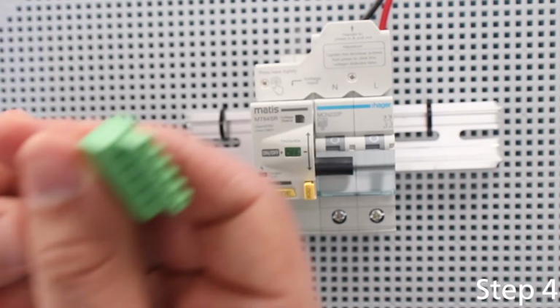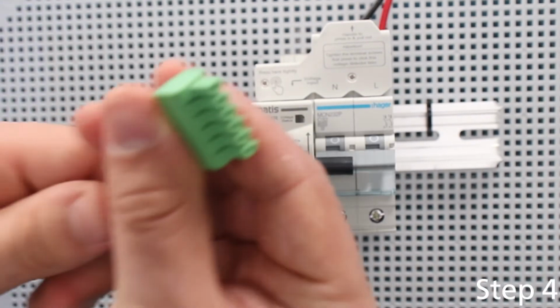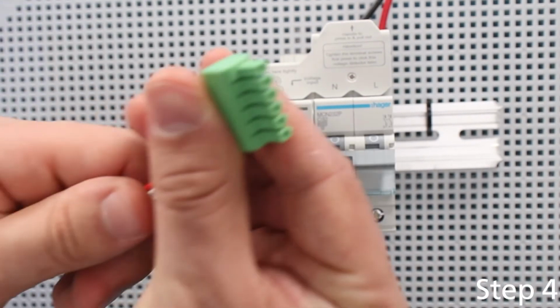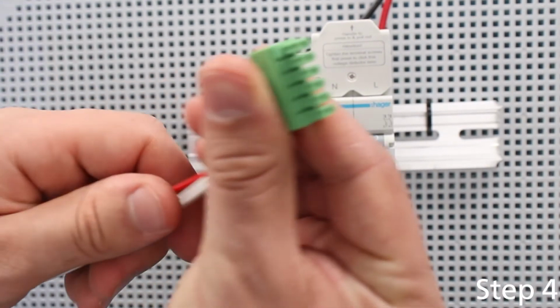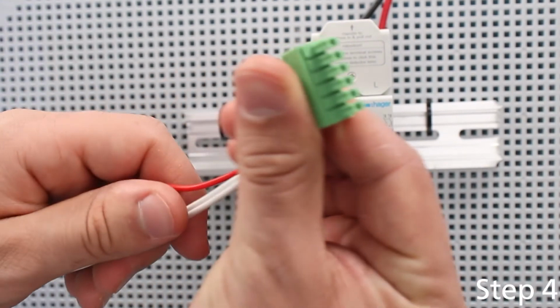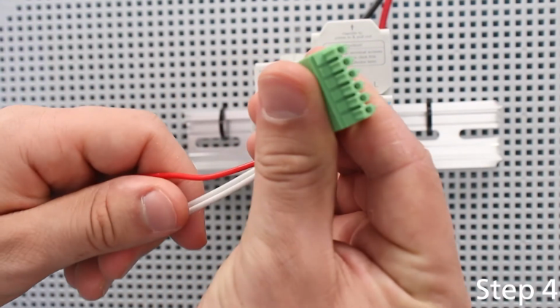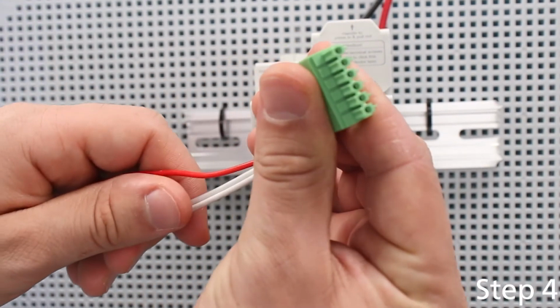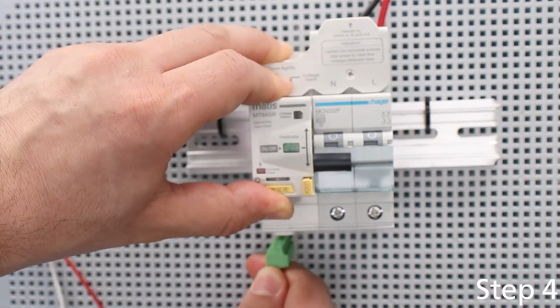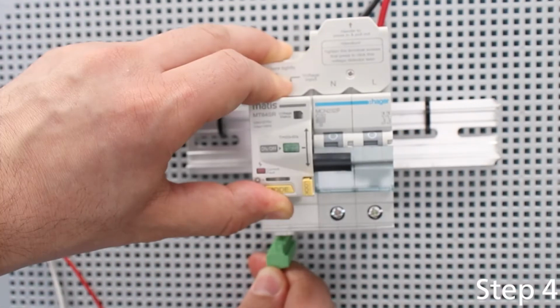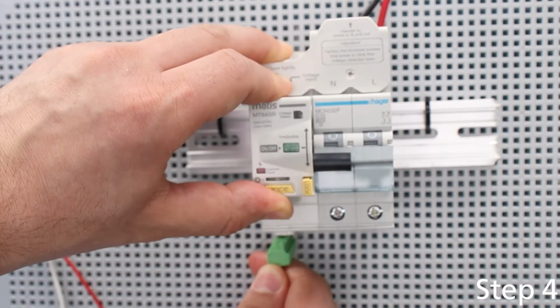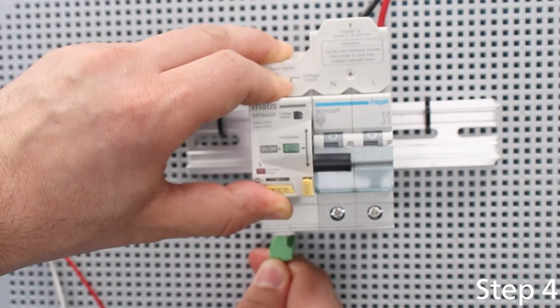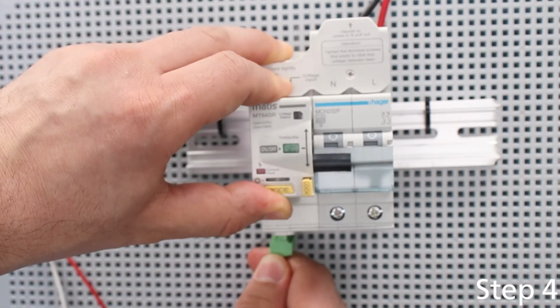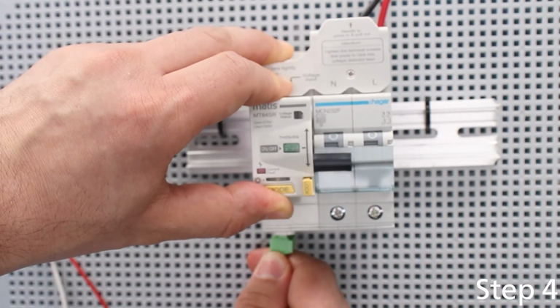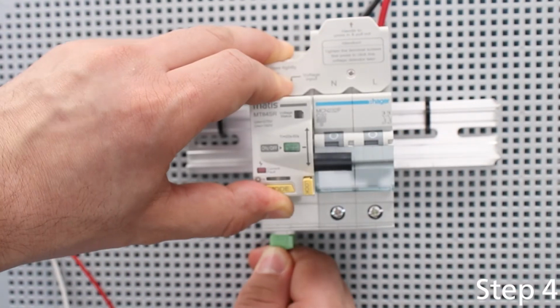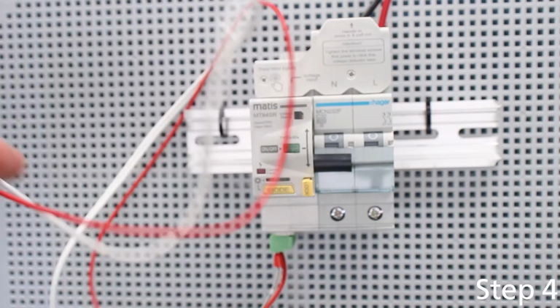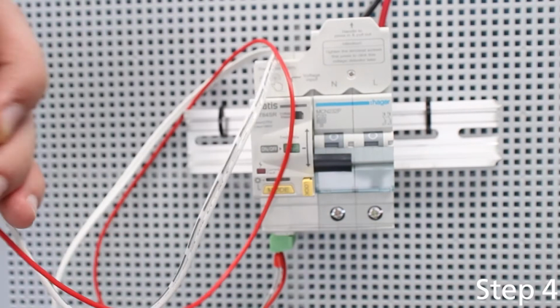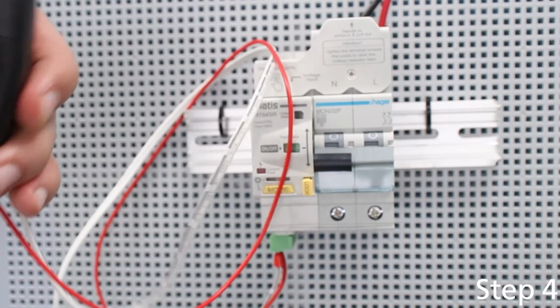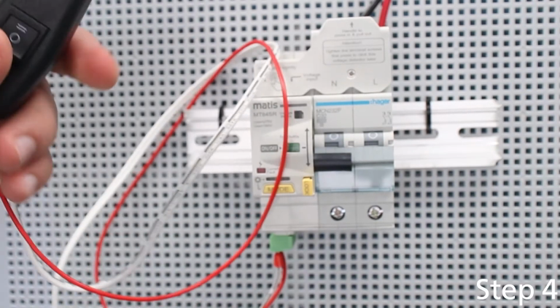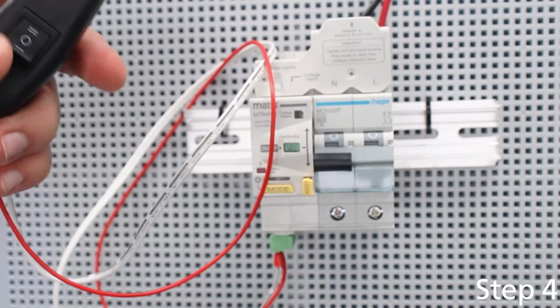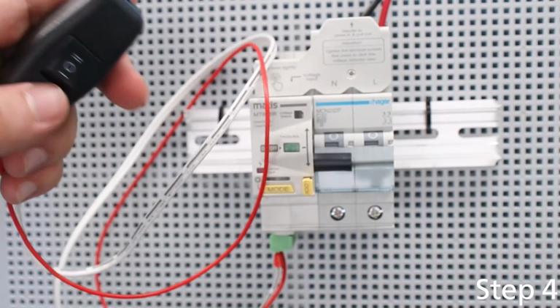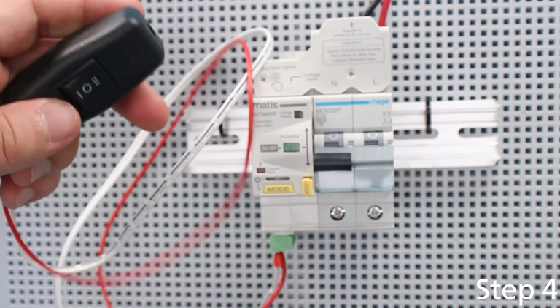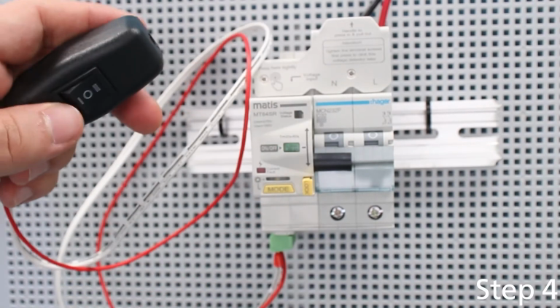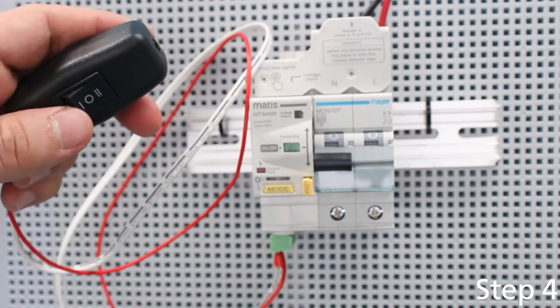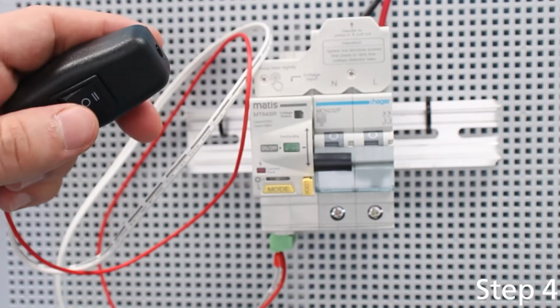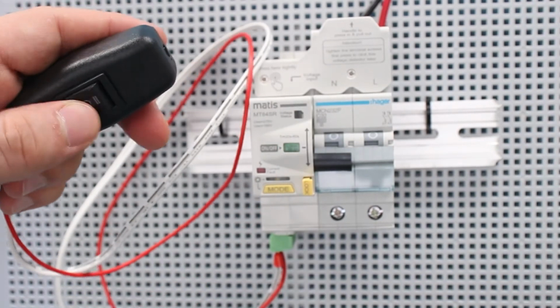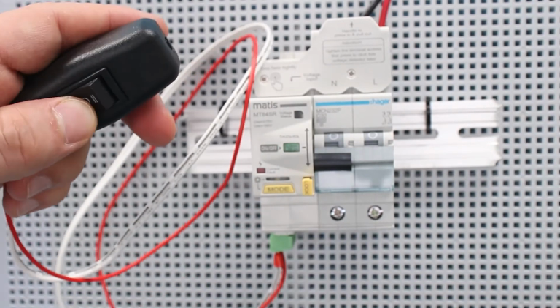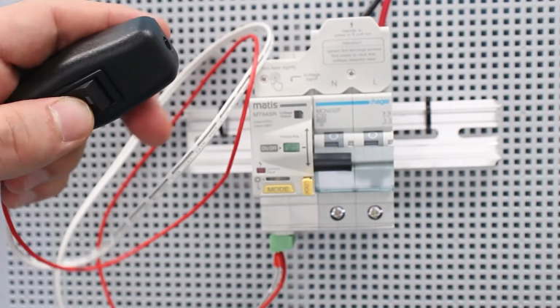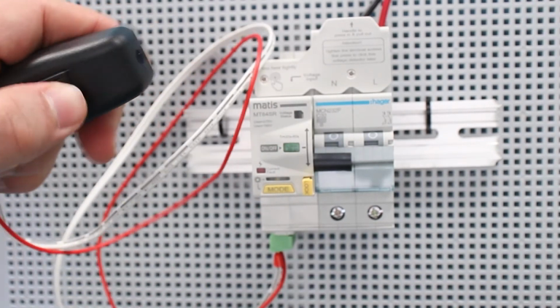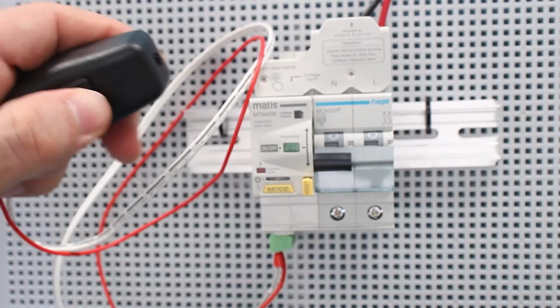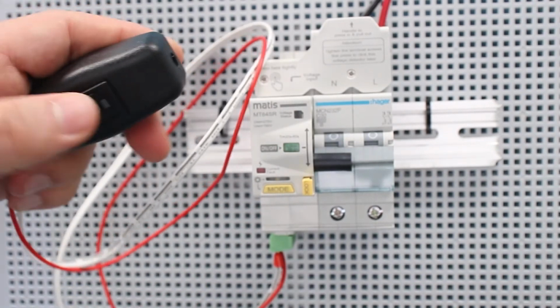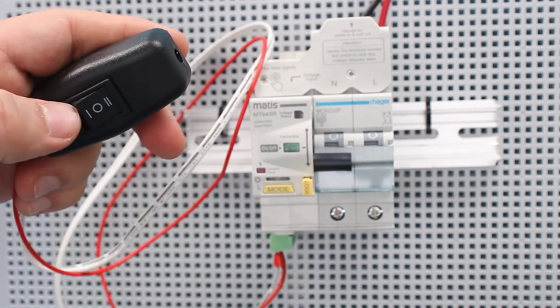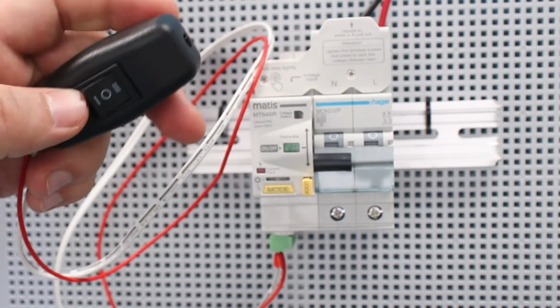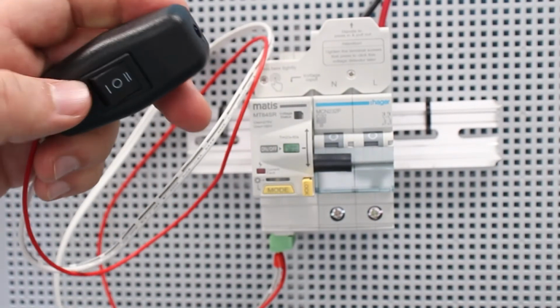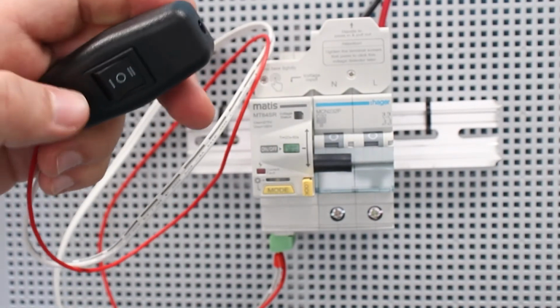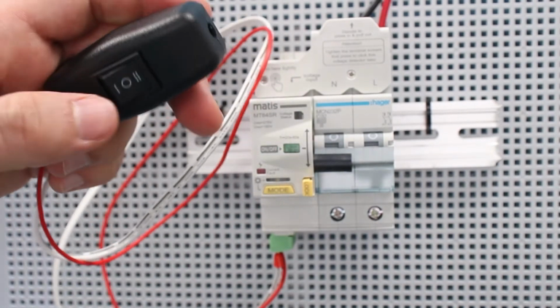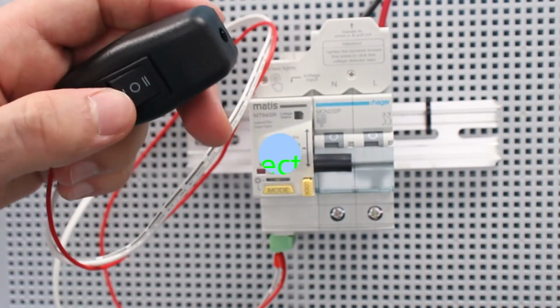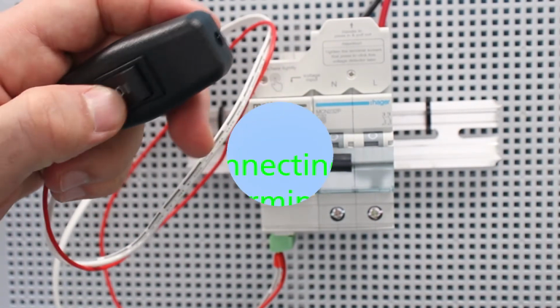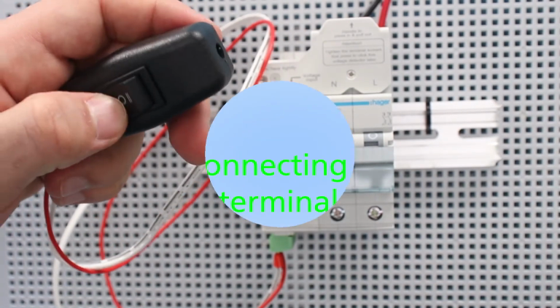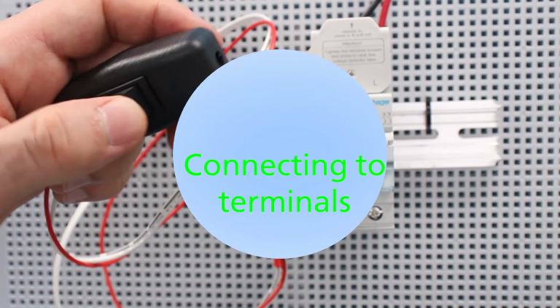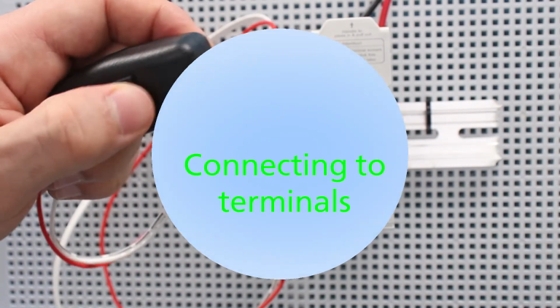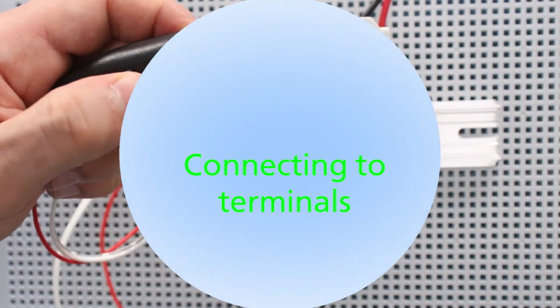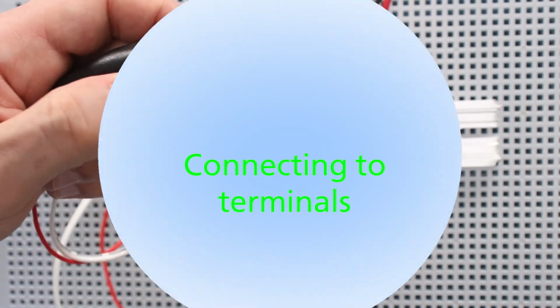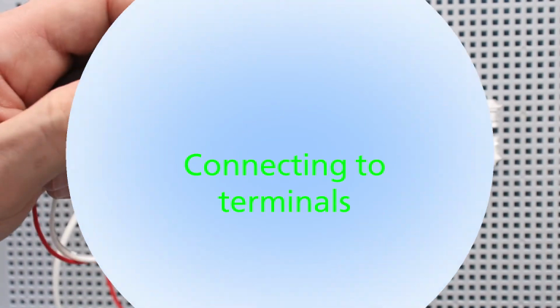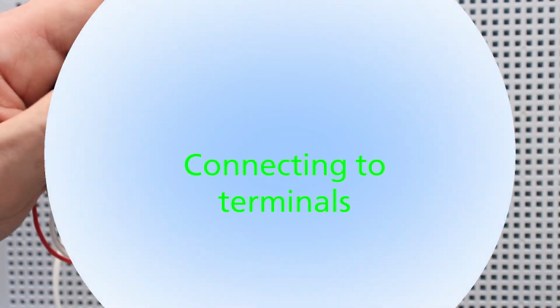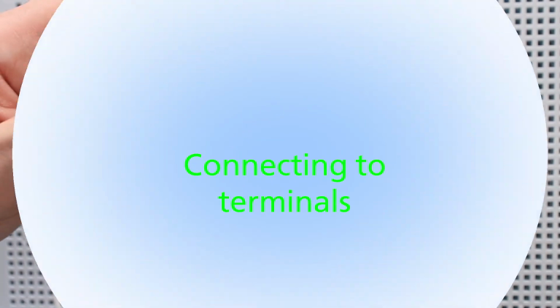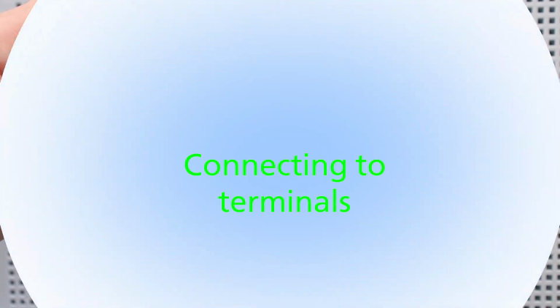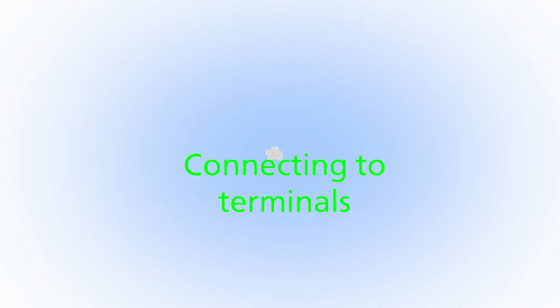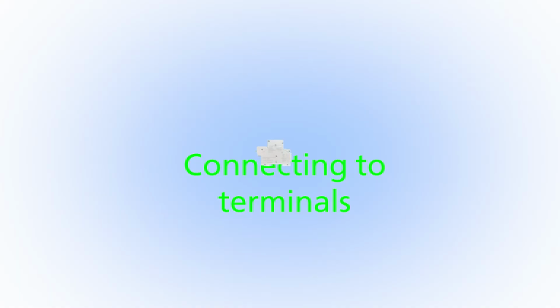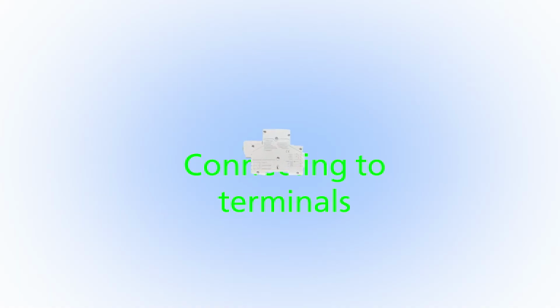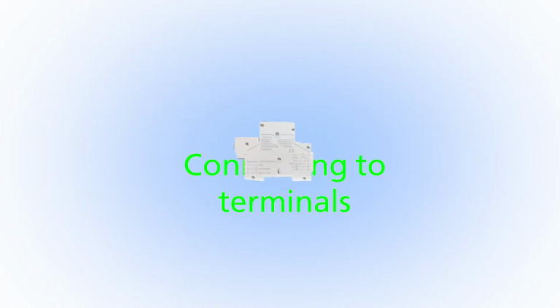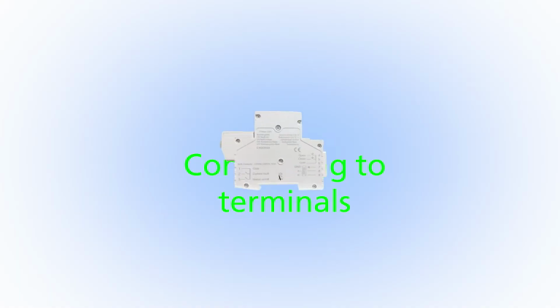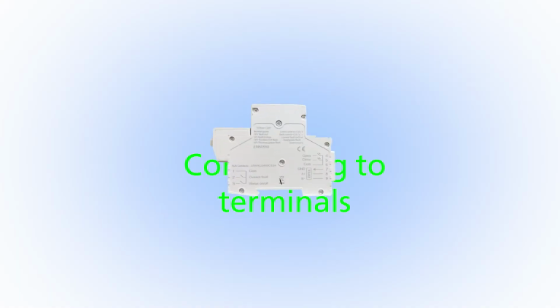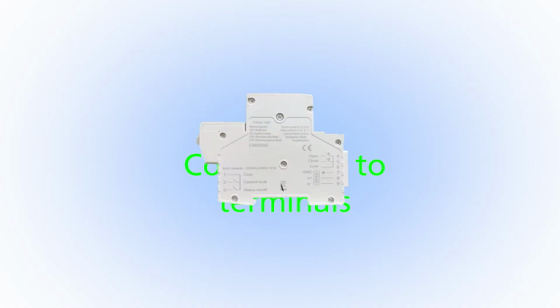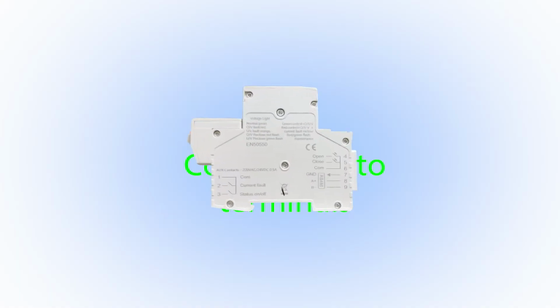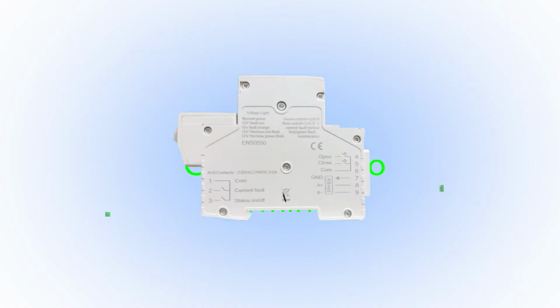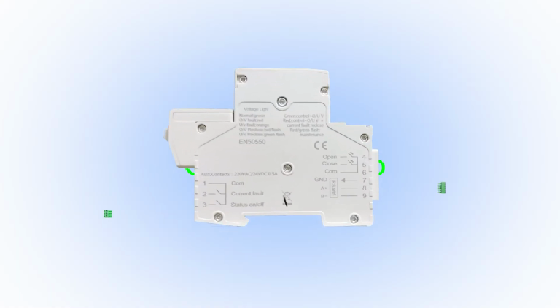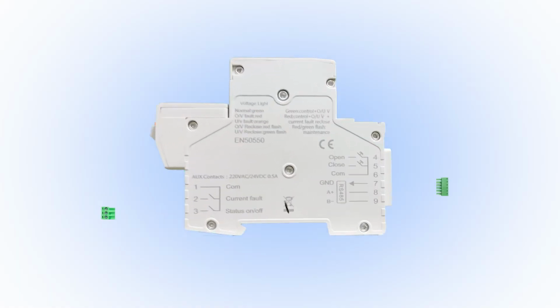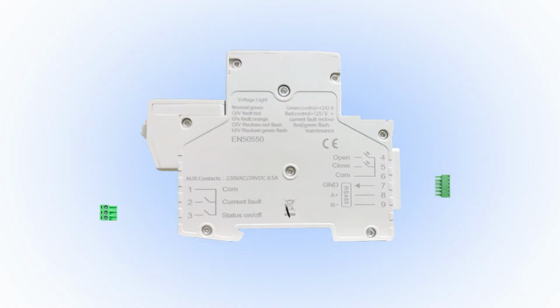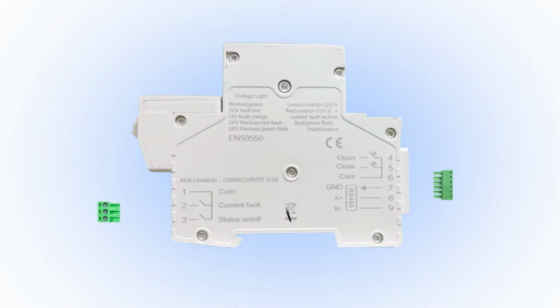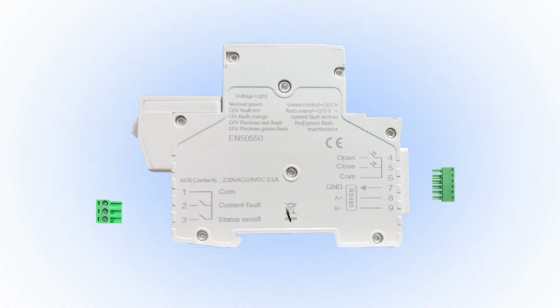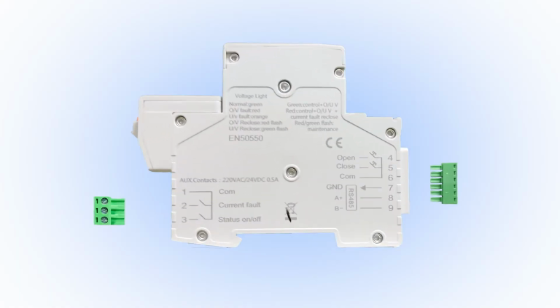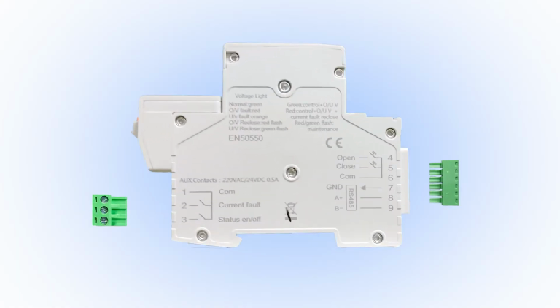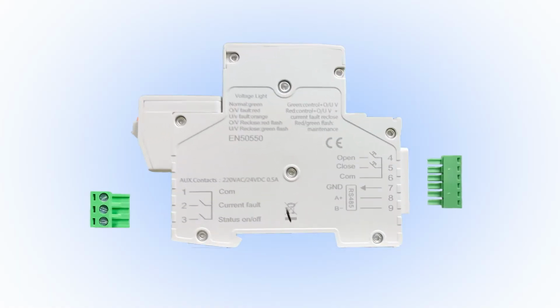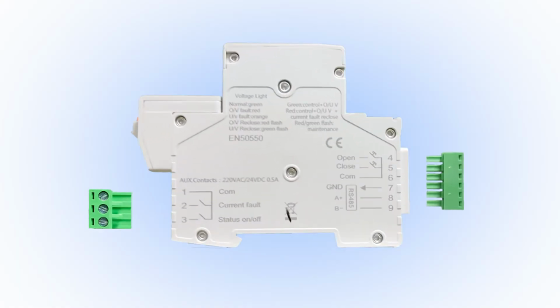The device has the possibility of remote control via dry contact terminals and RS-485 connection.